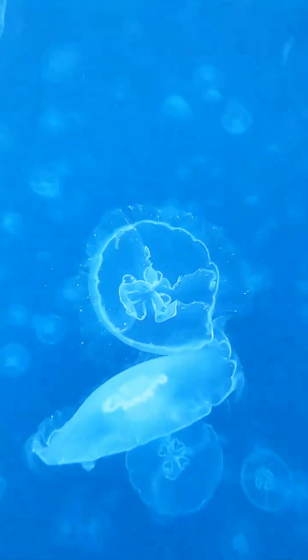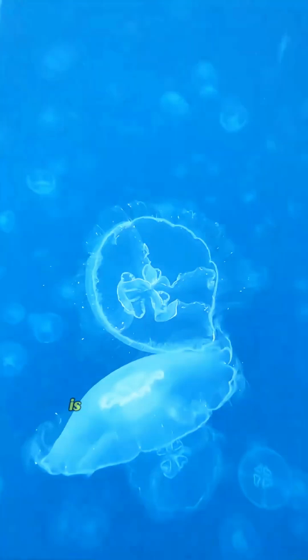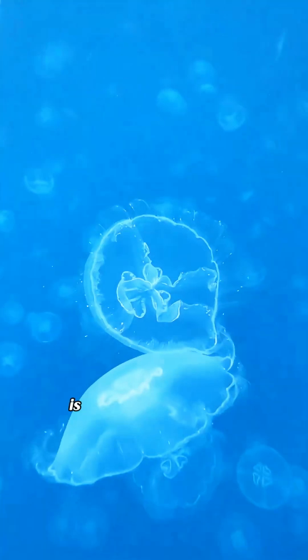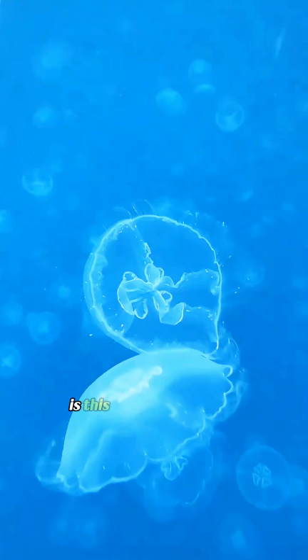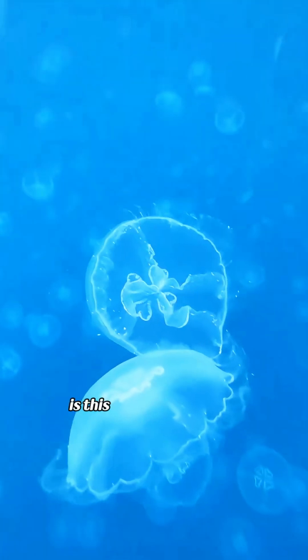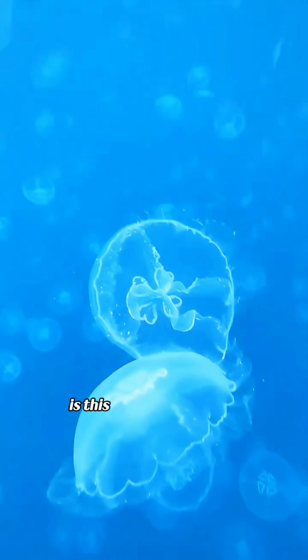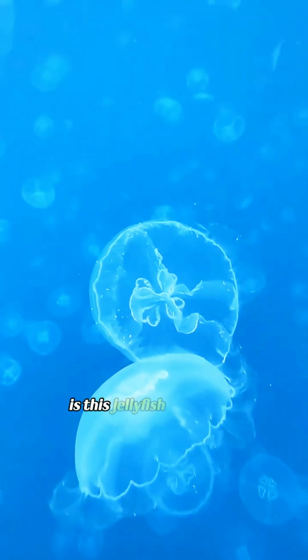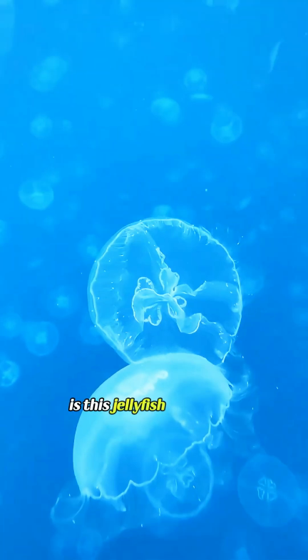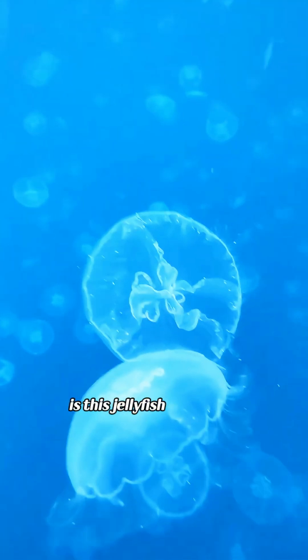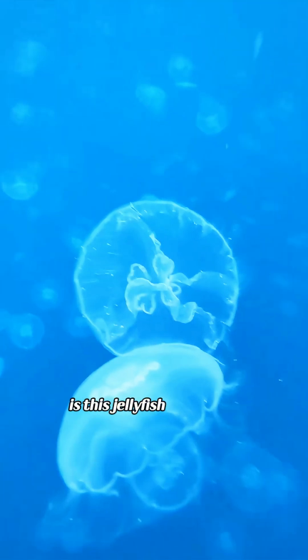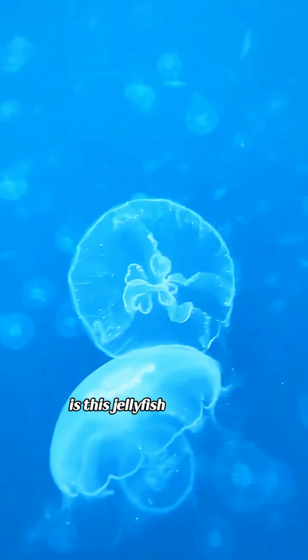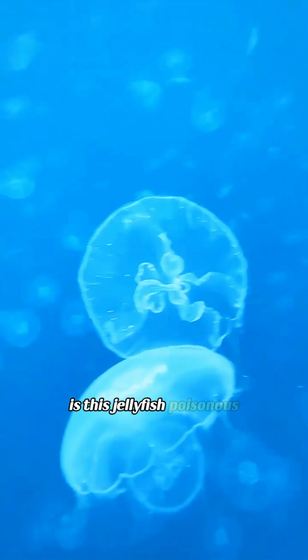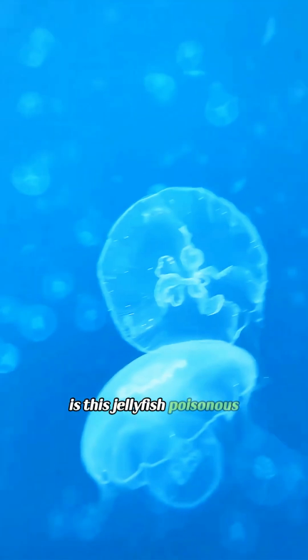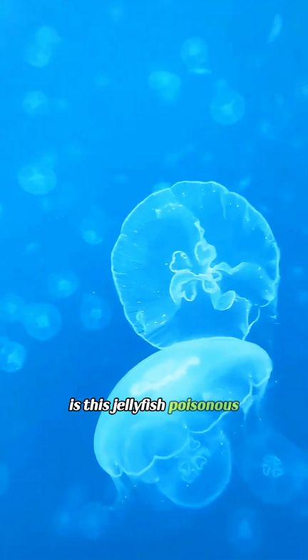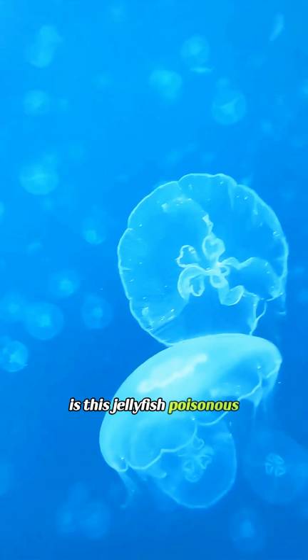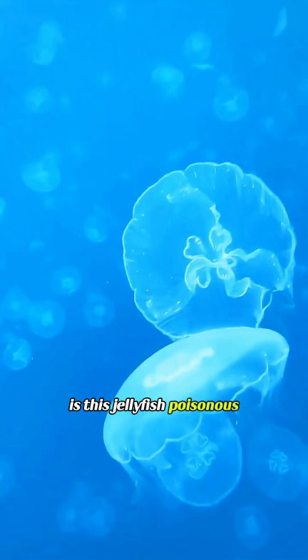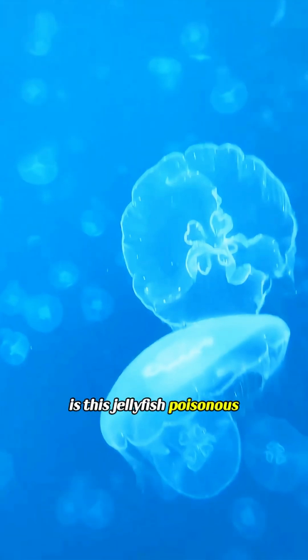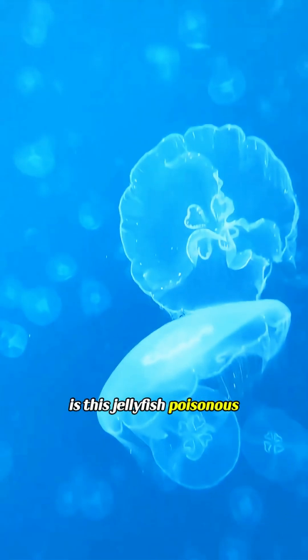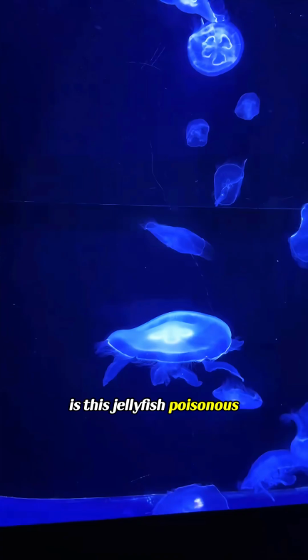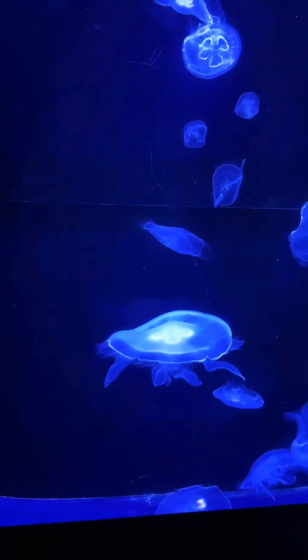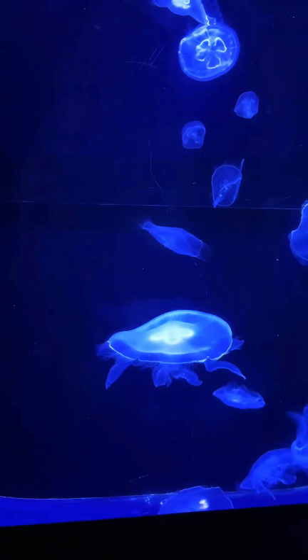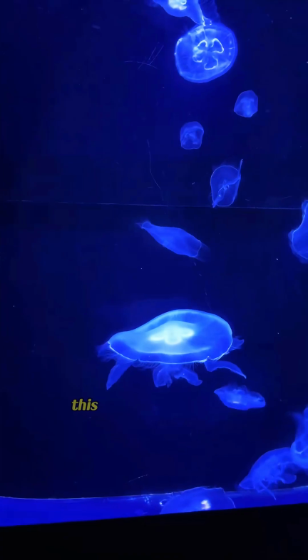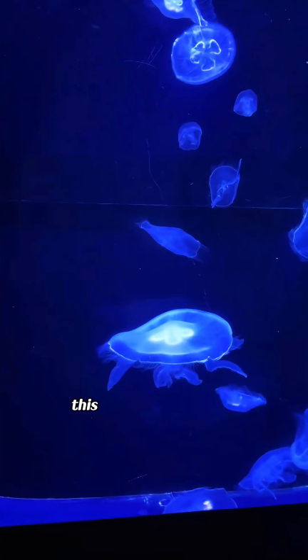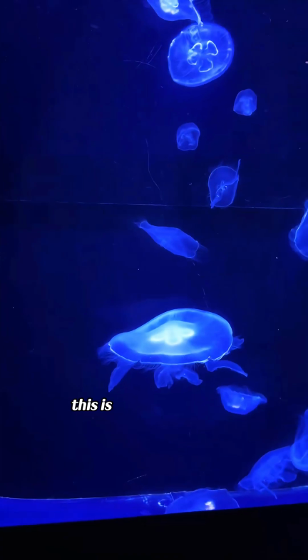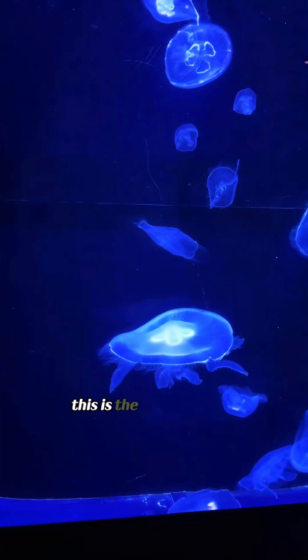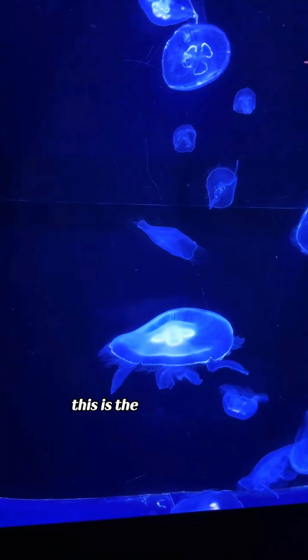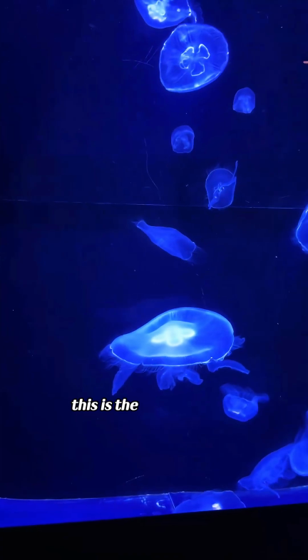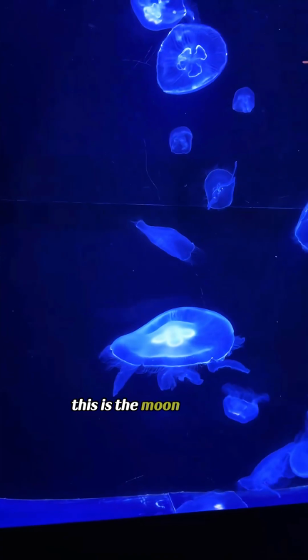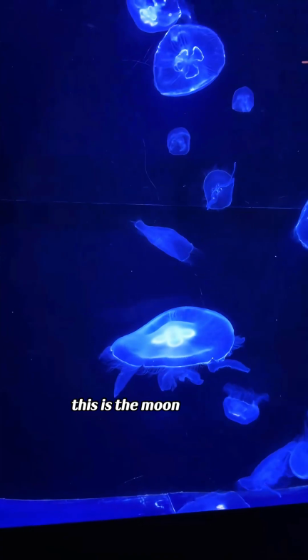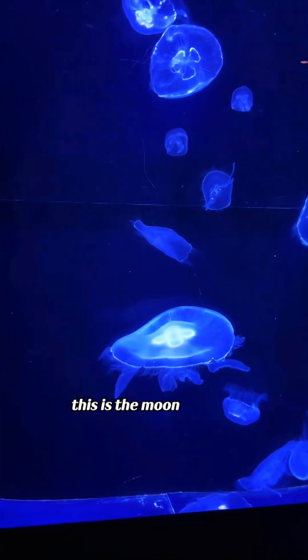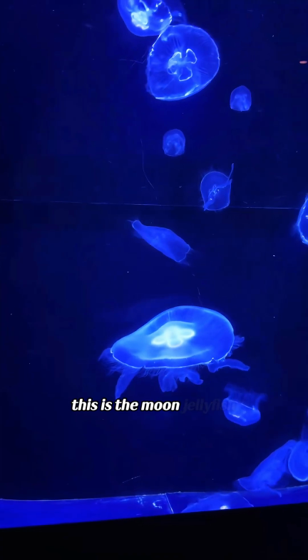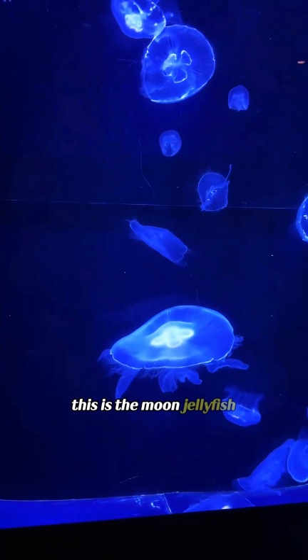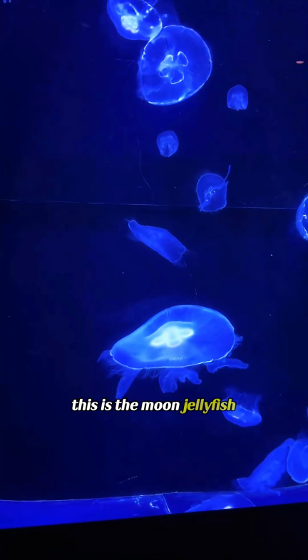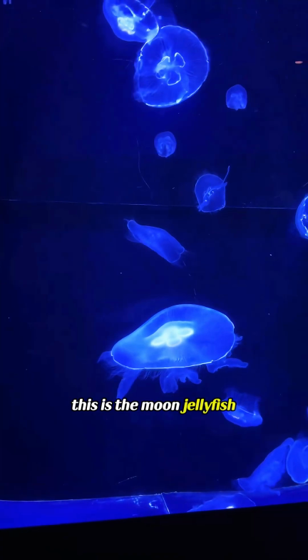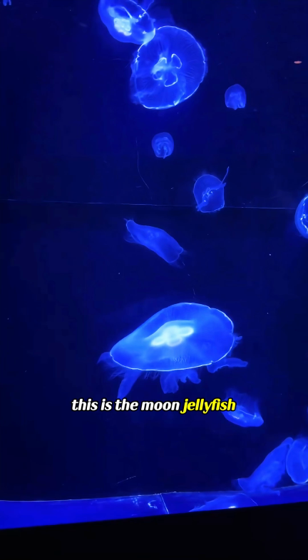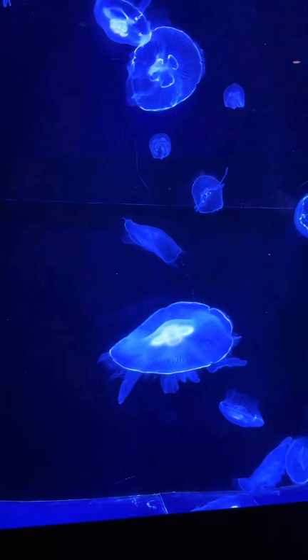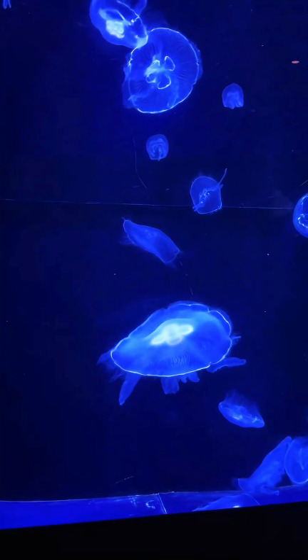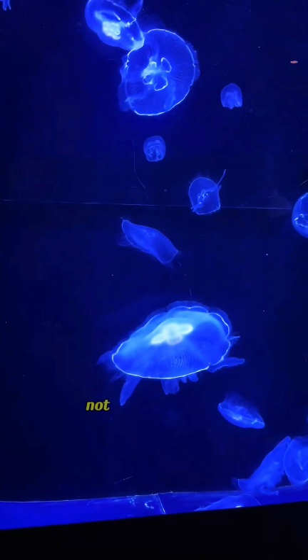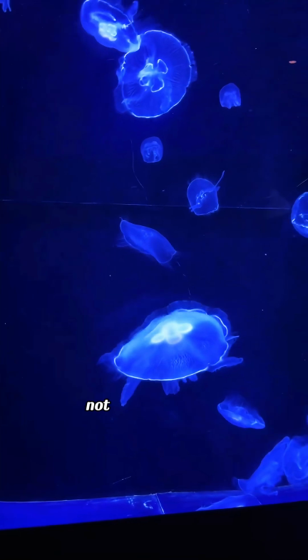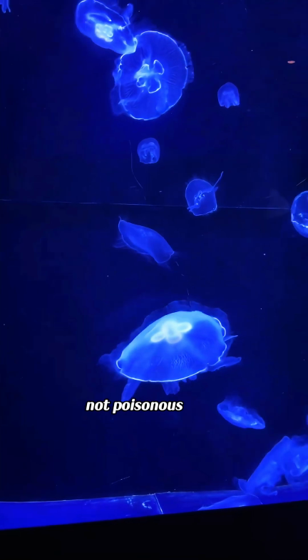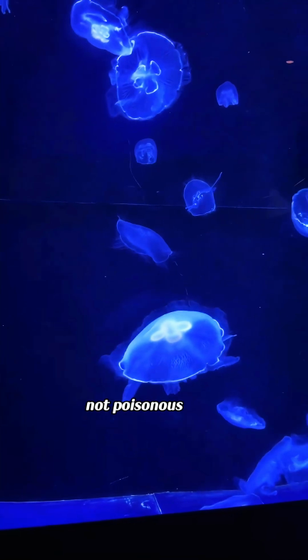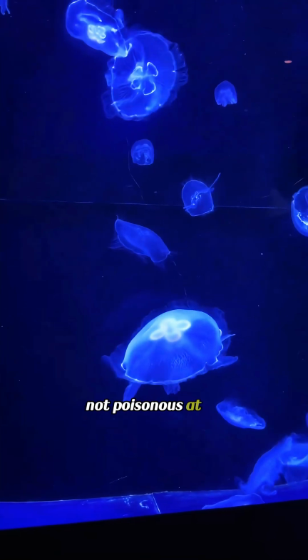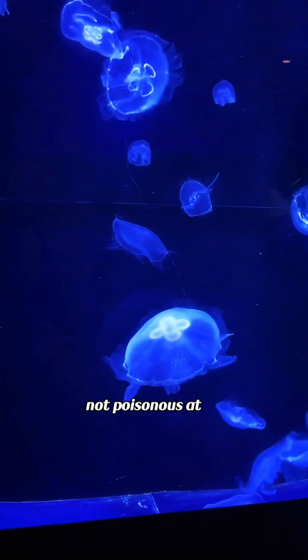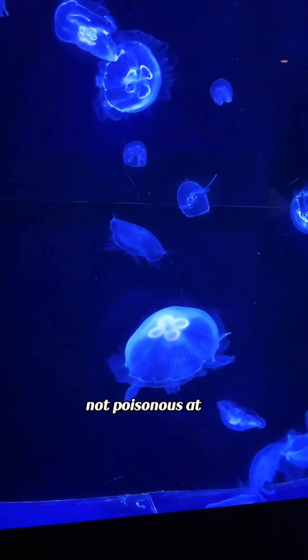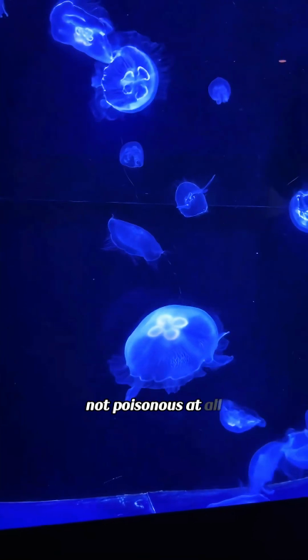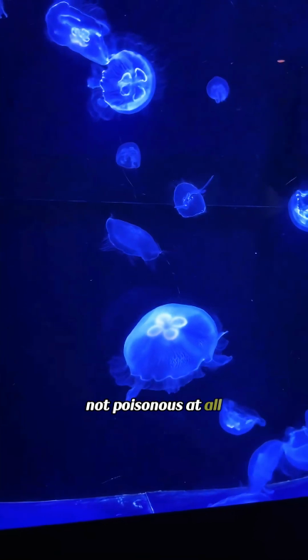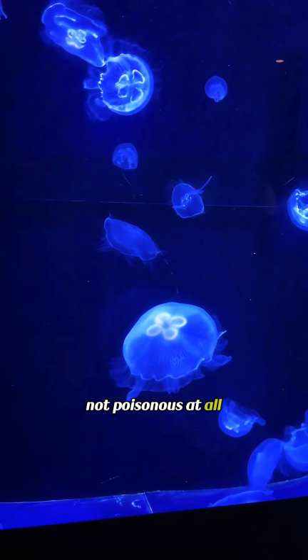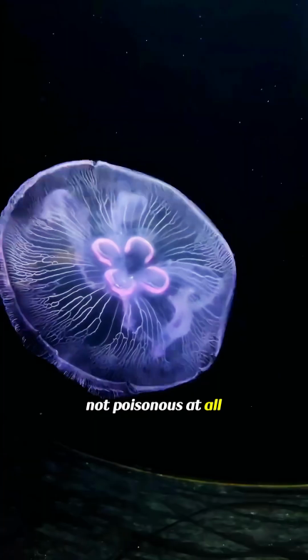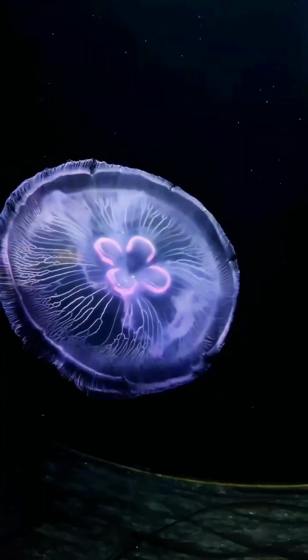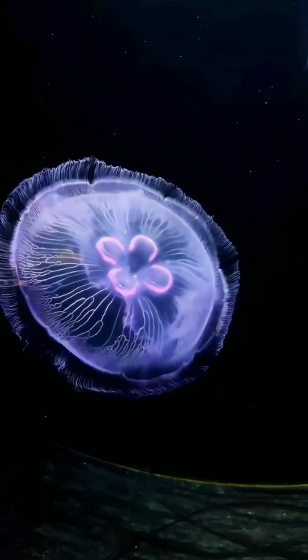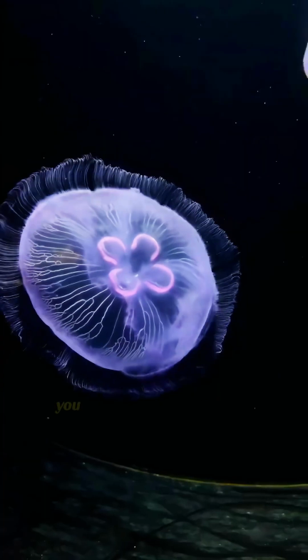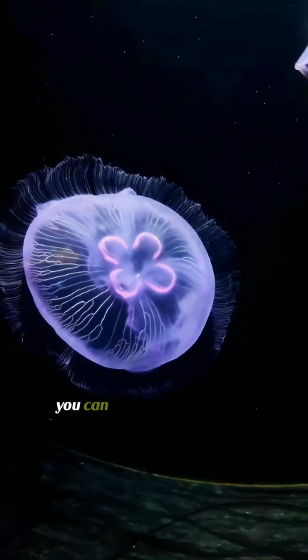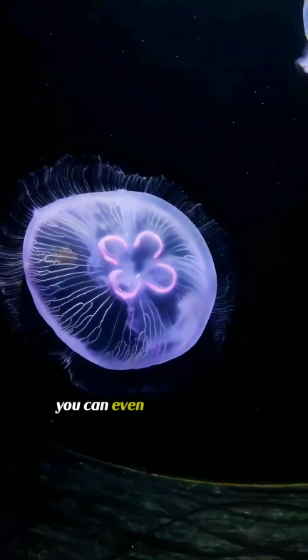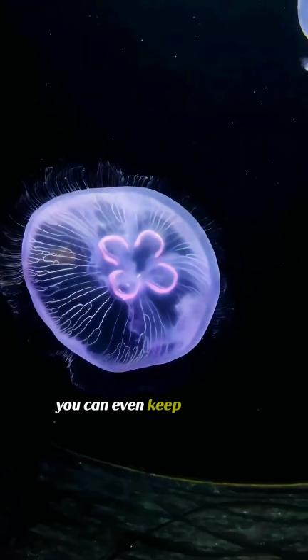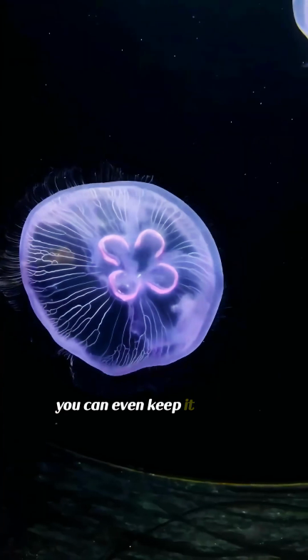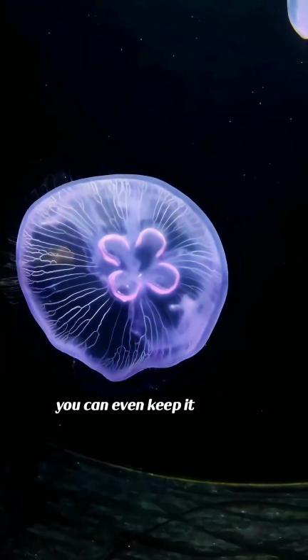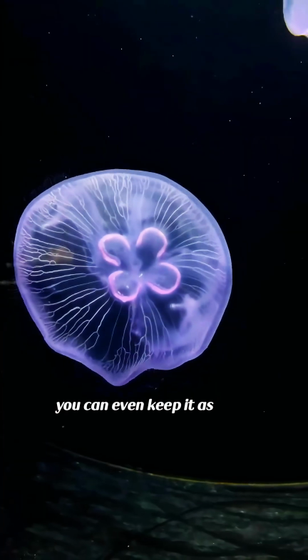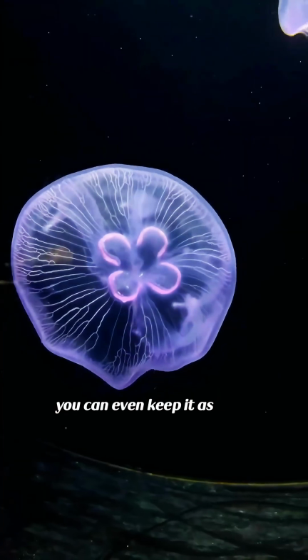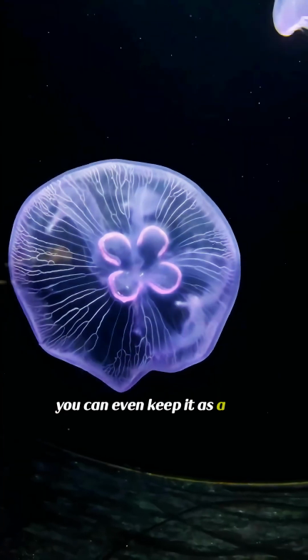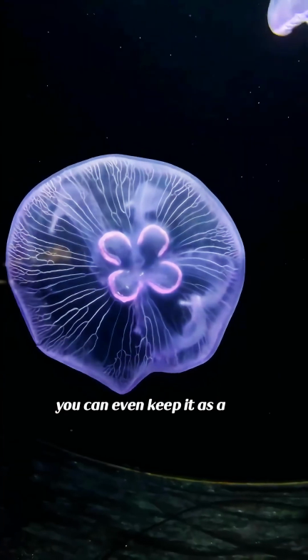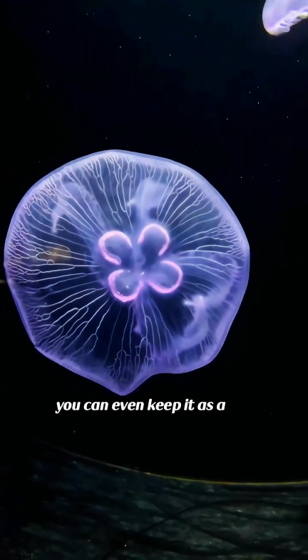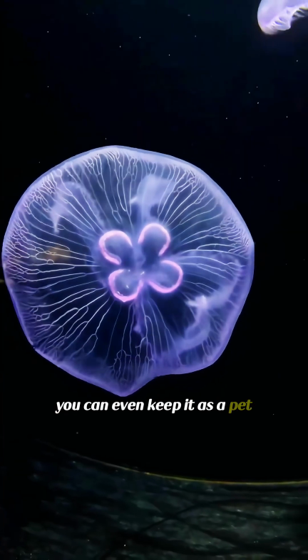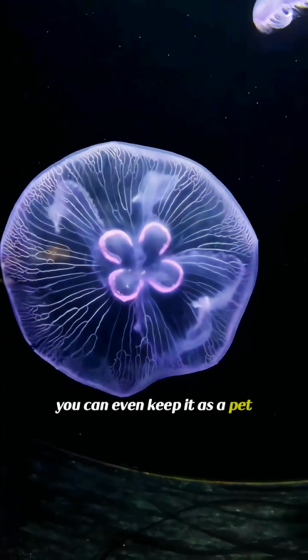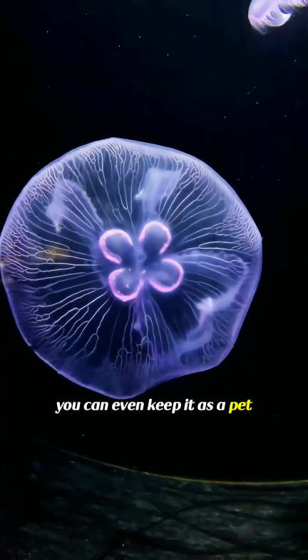Is this jellyfish poisonous? This is the moon jellyfish — not poisonous at all. You can even keep it as a pet.